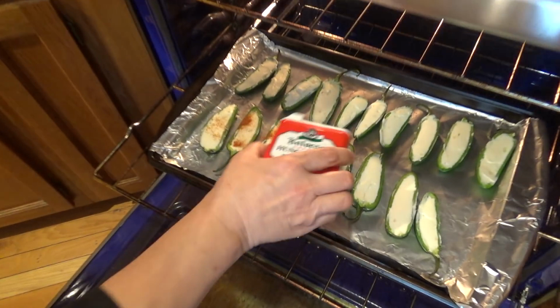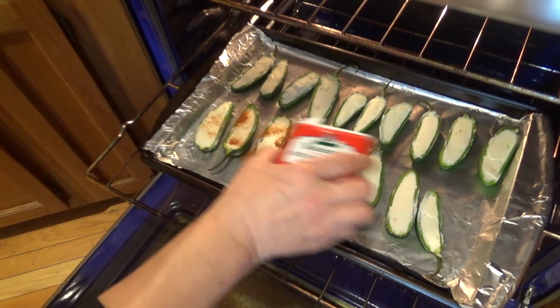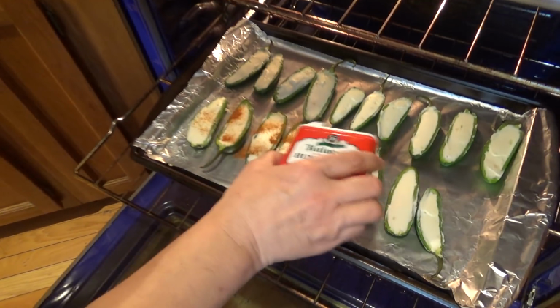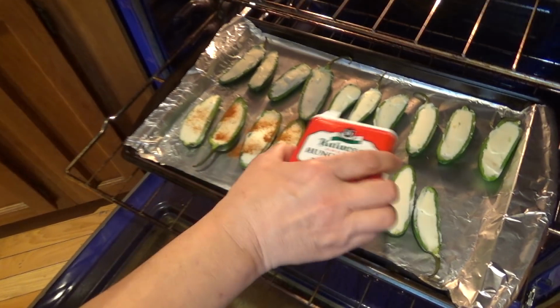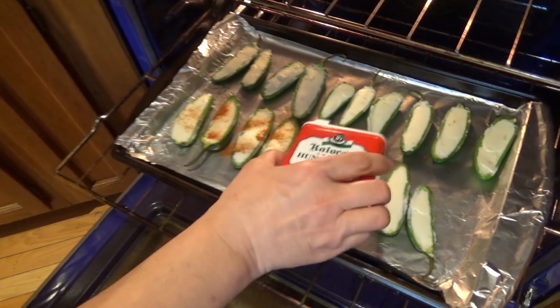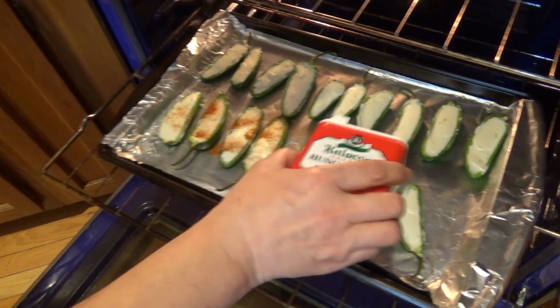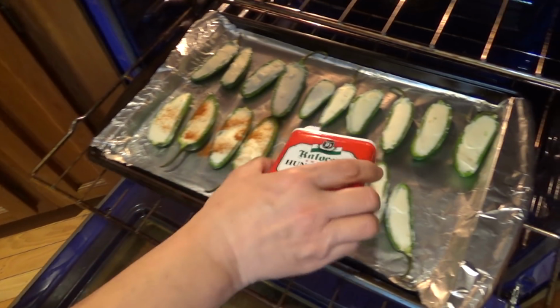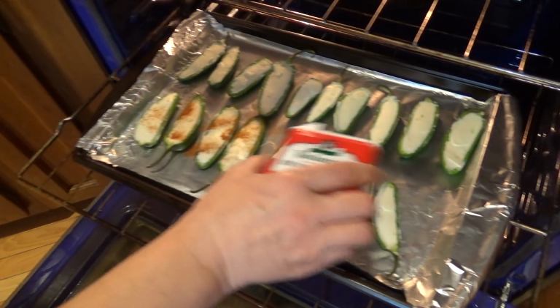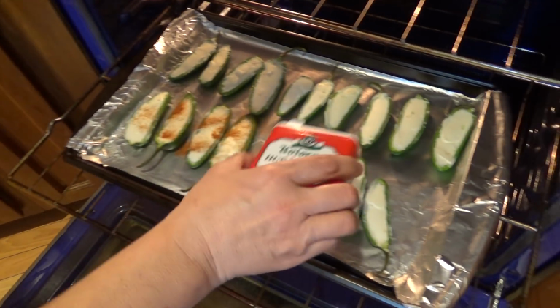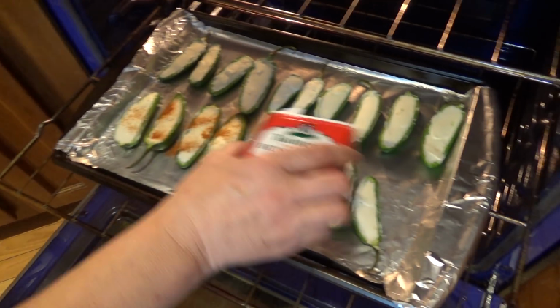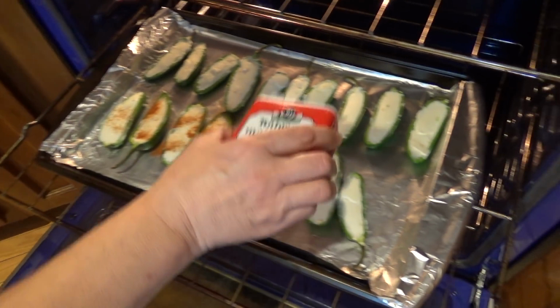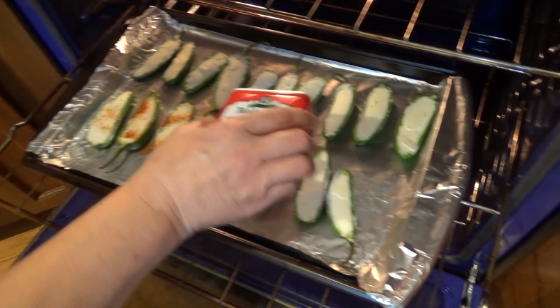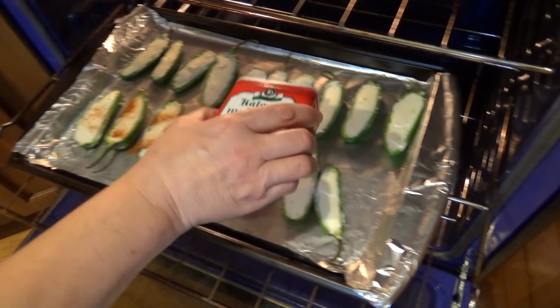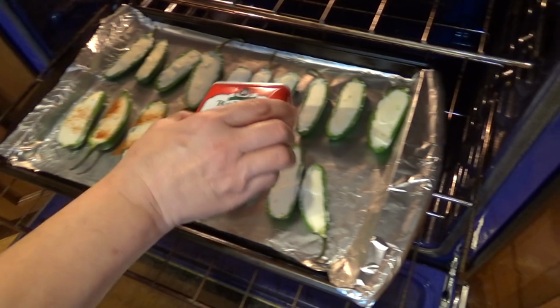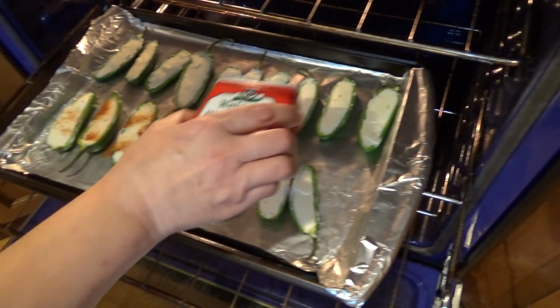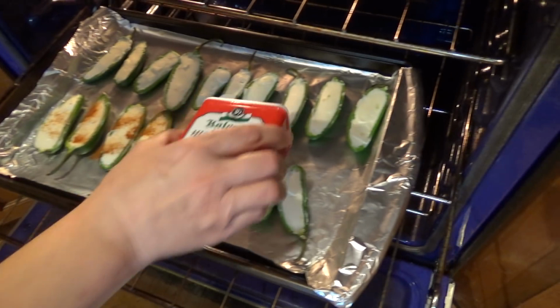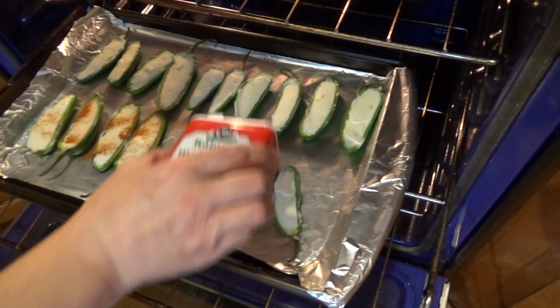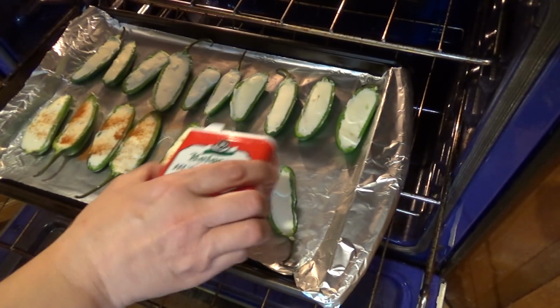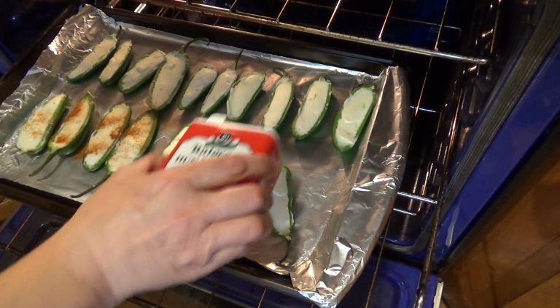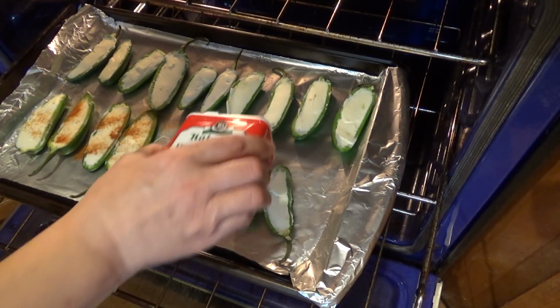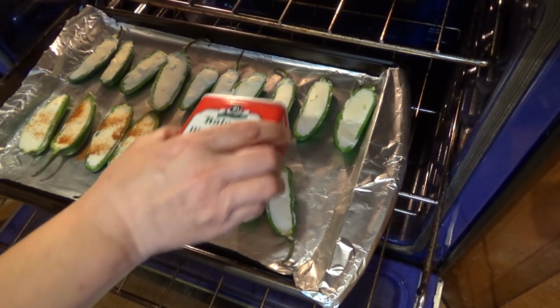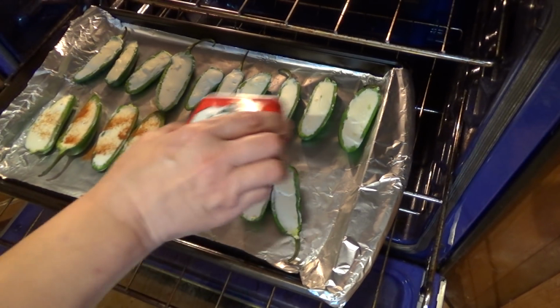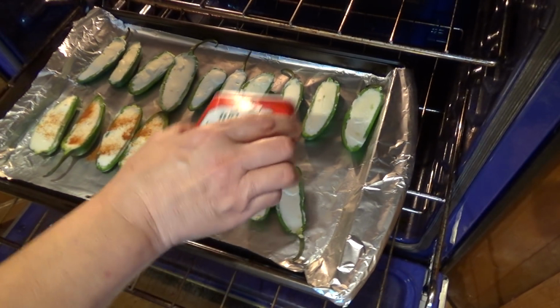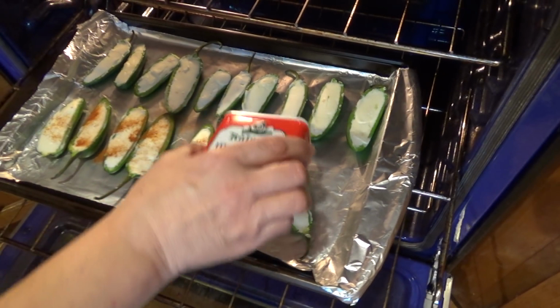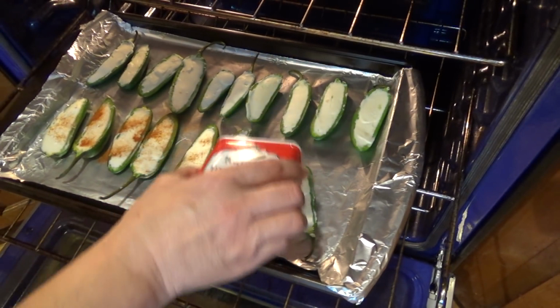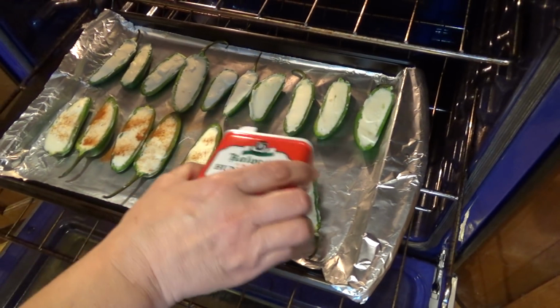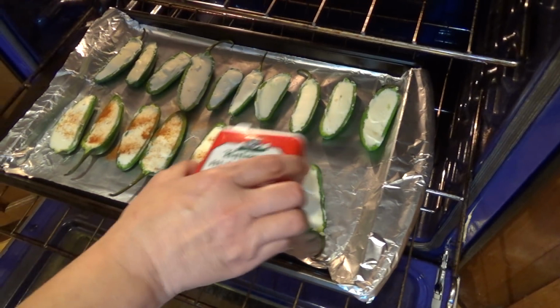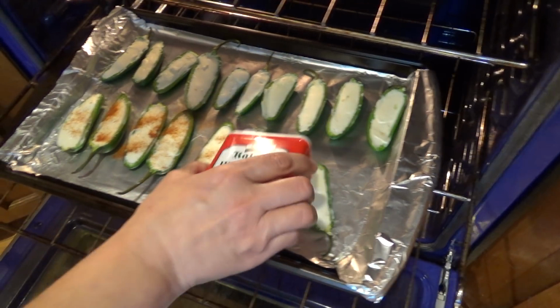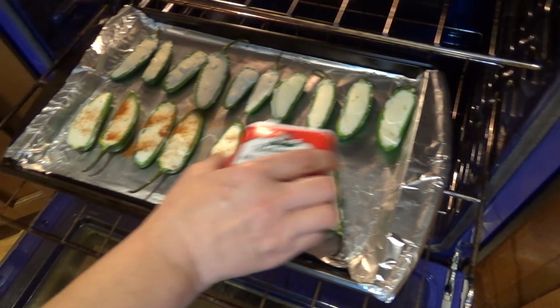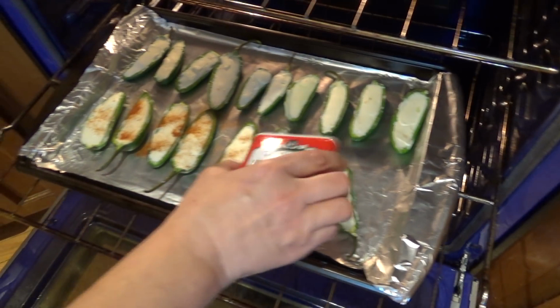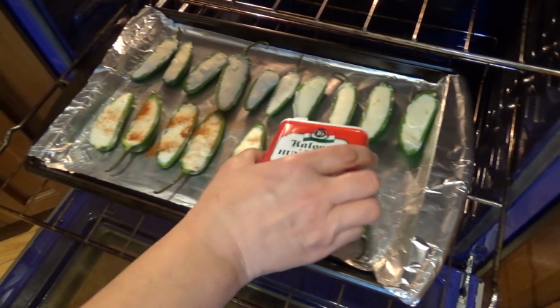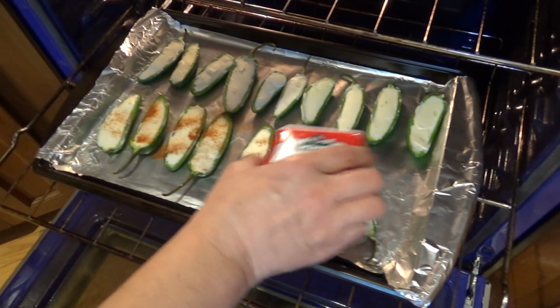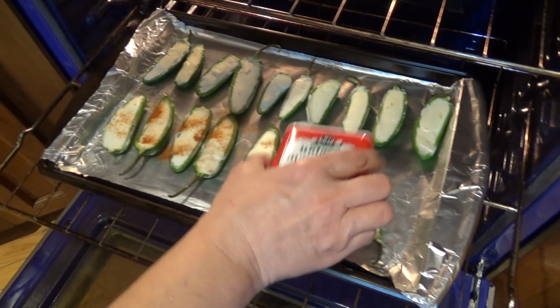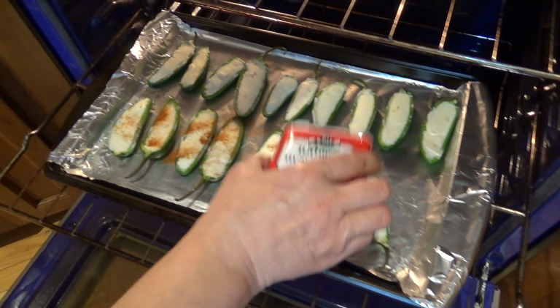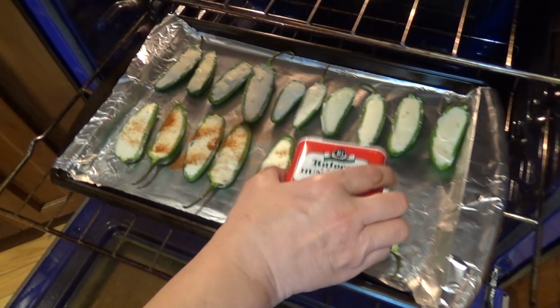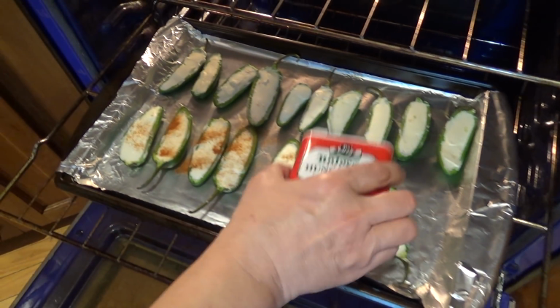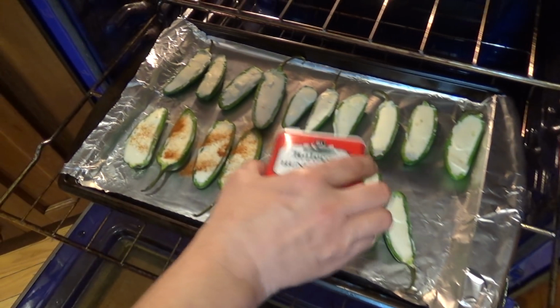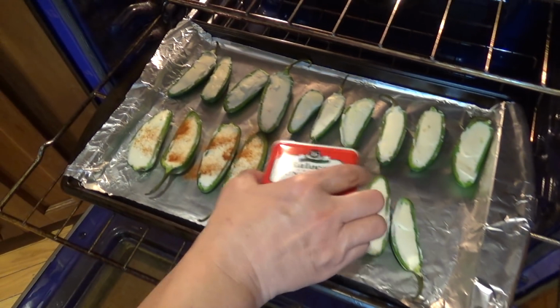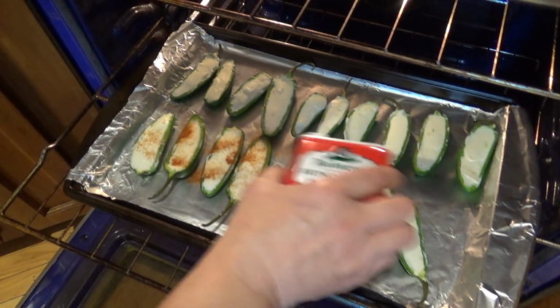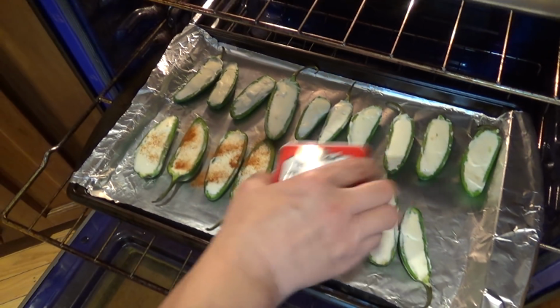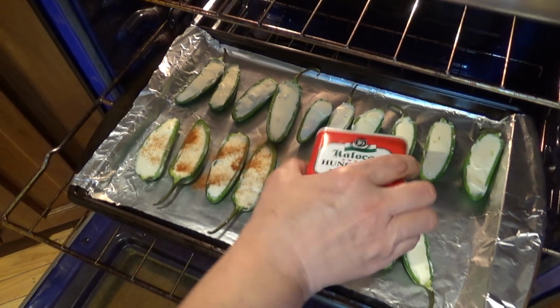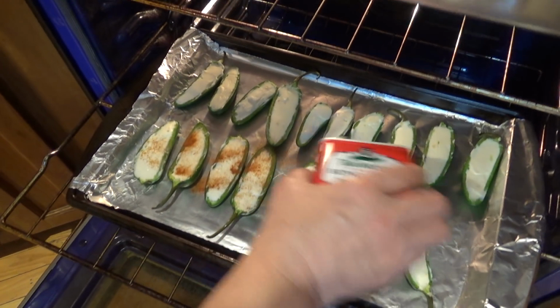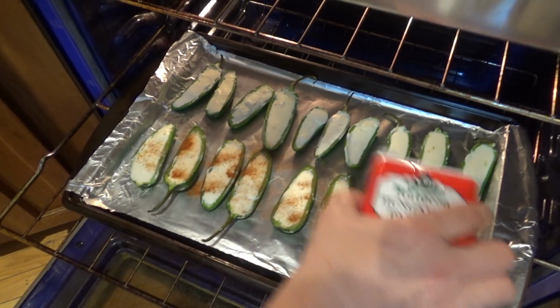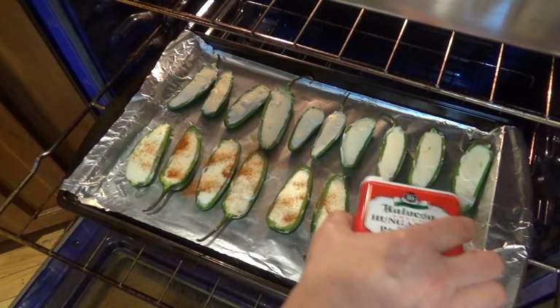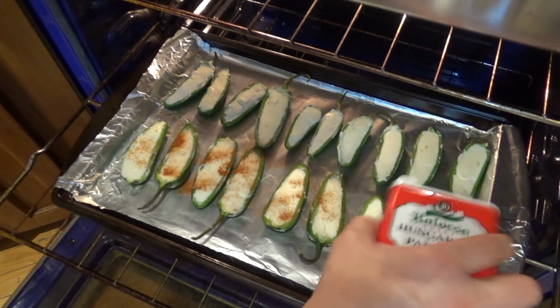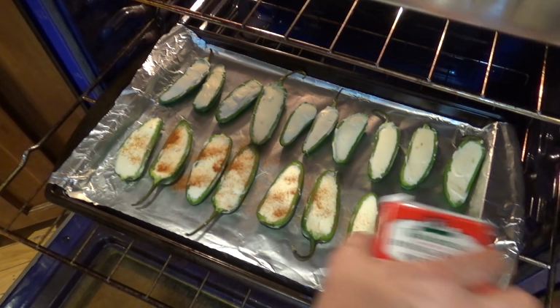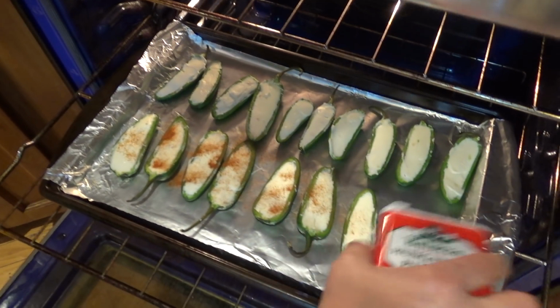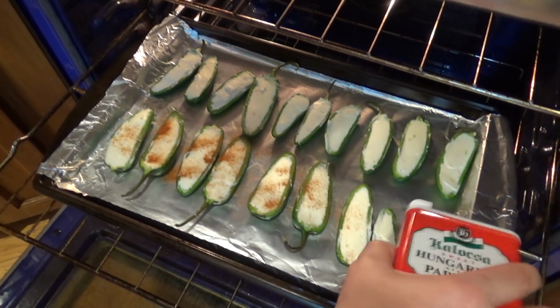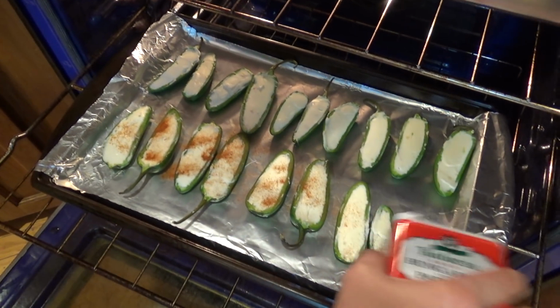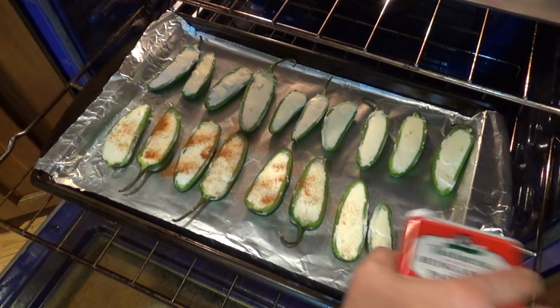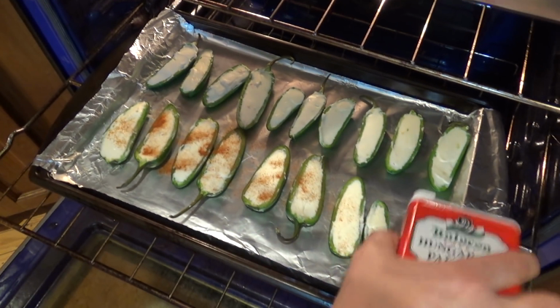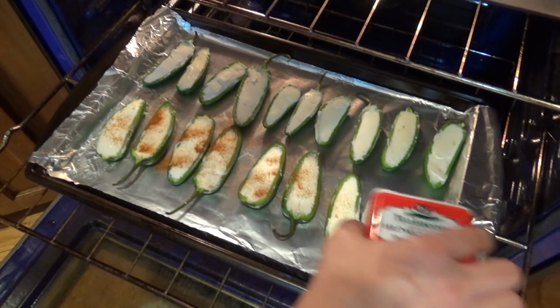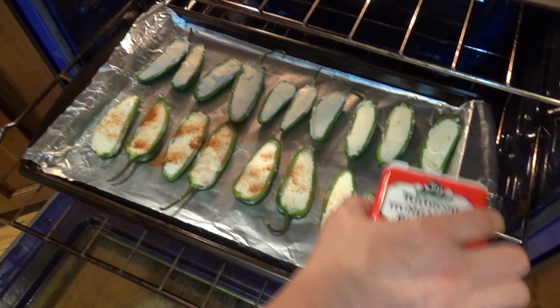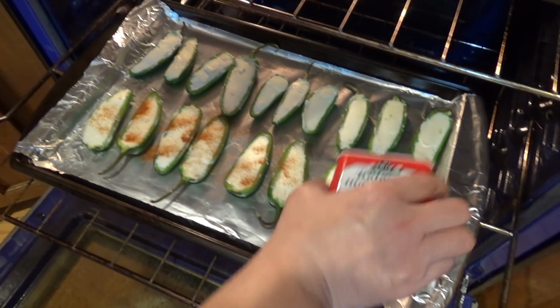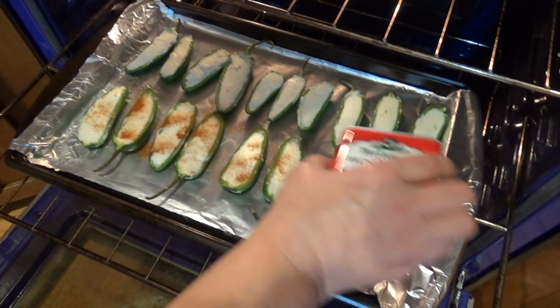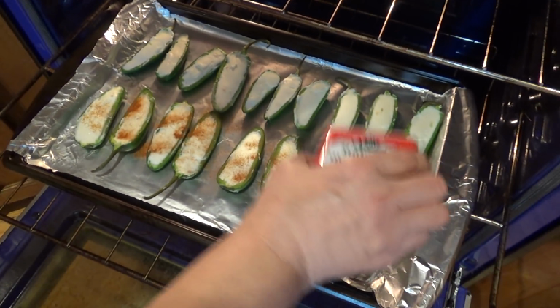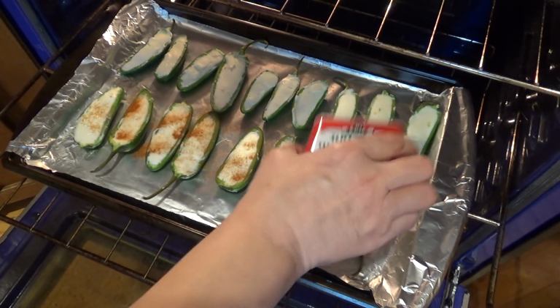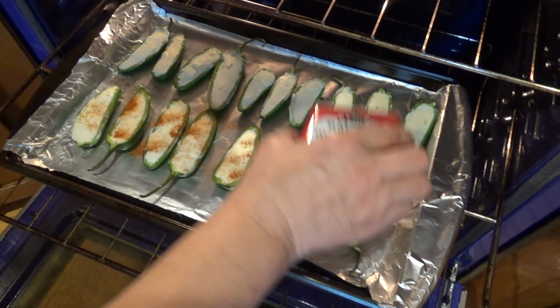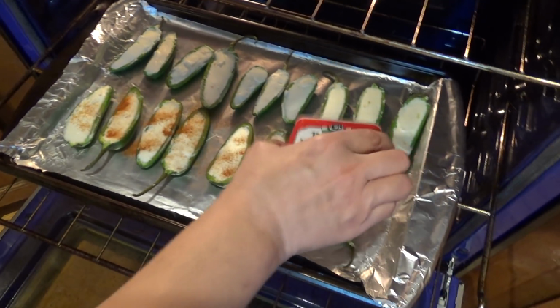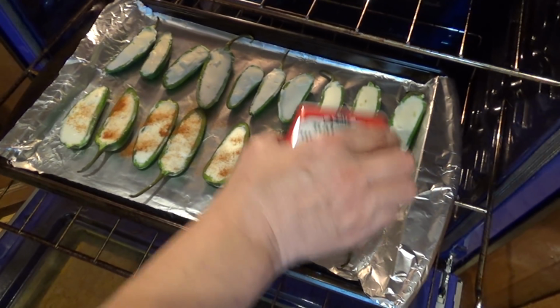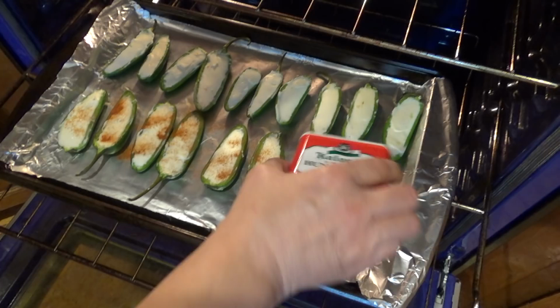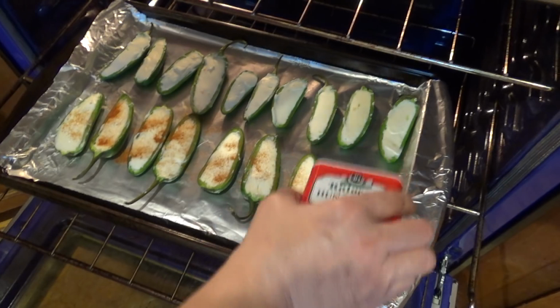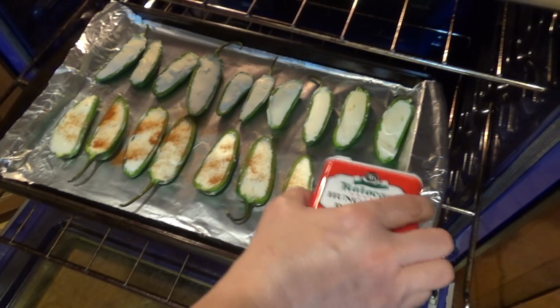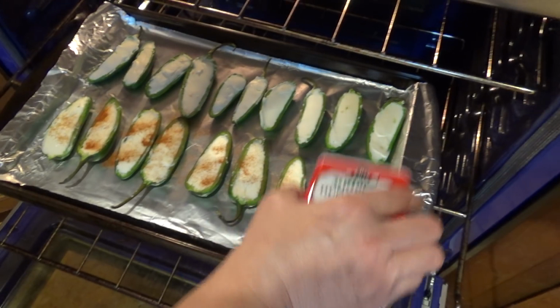We're about halfway through cooking and I made a boo-boo — I forgot to add my paprika. I do this pretty much for color more than flavor.